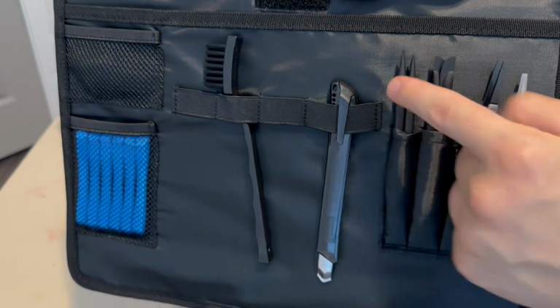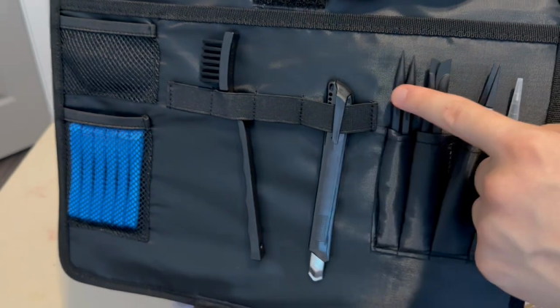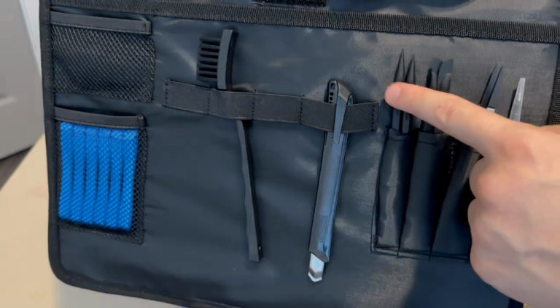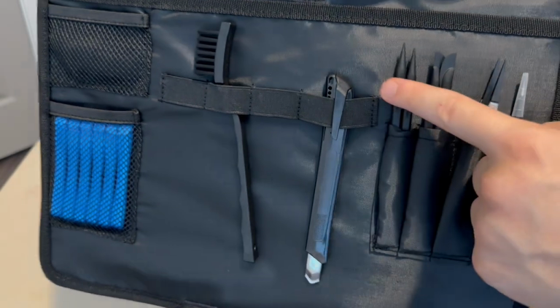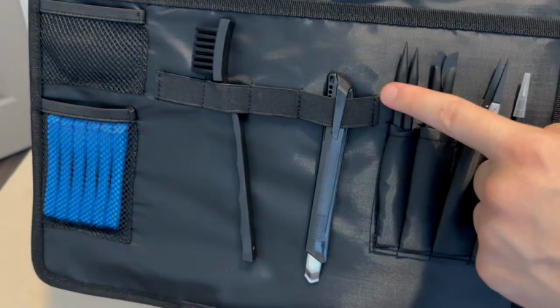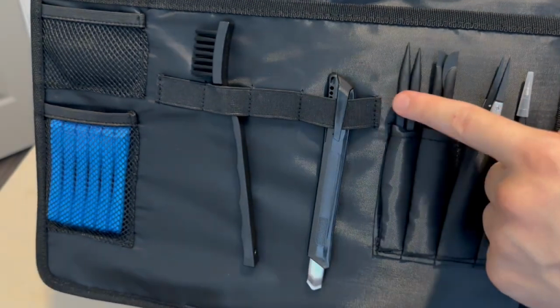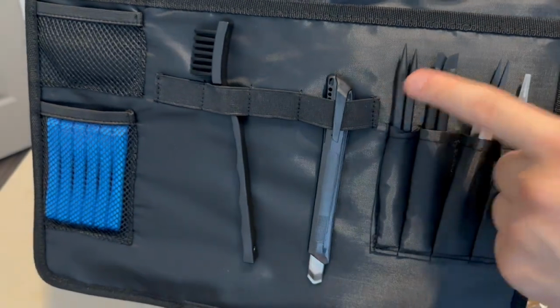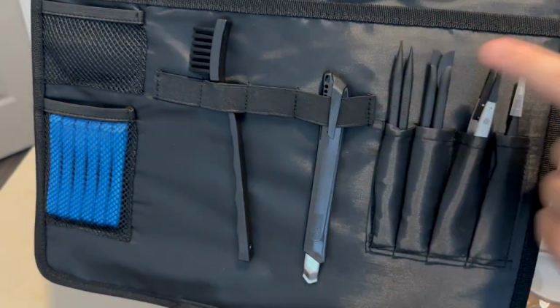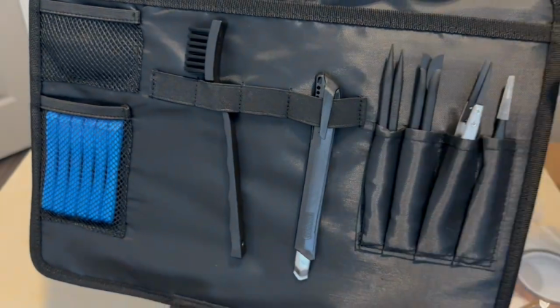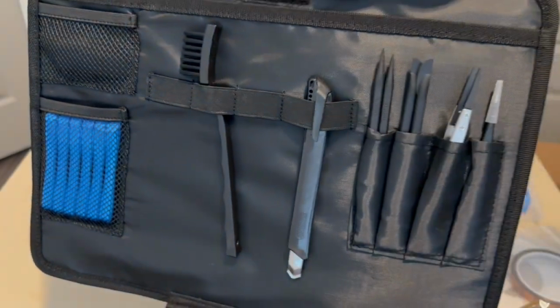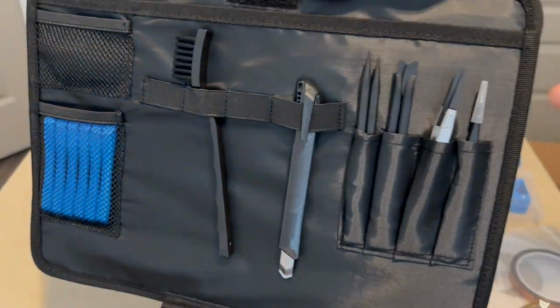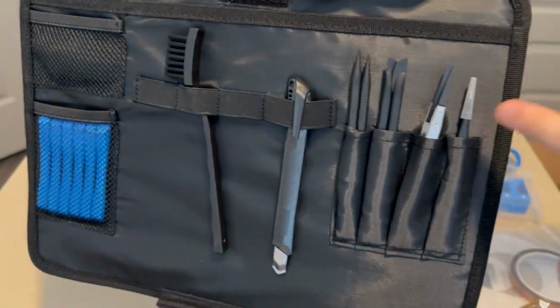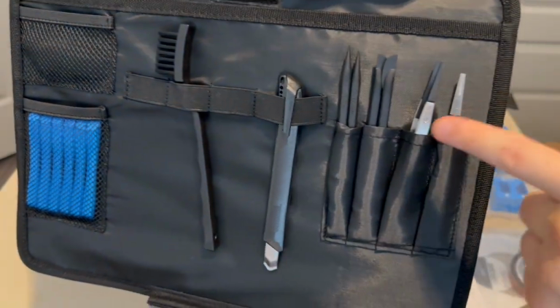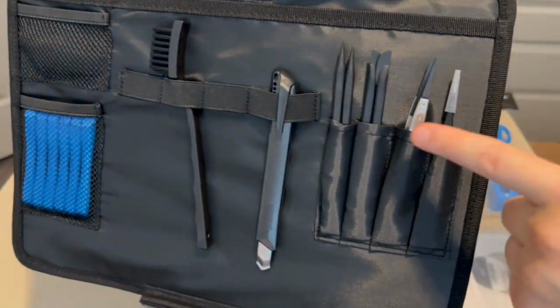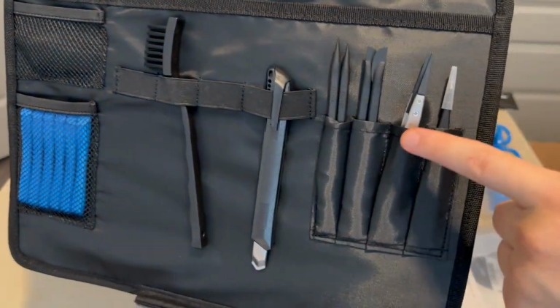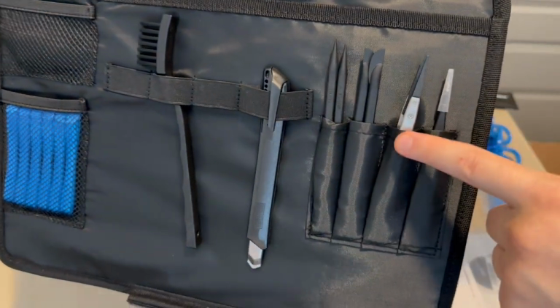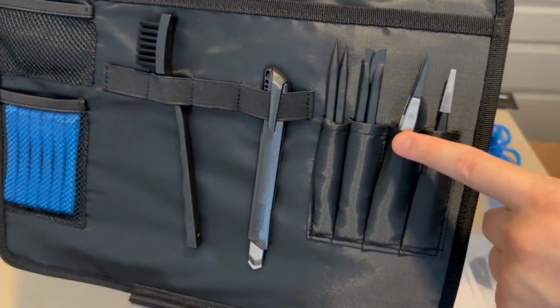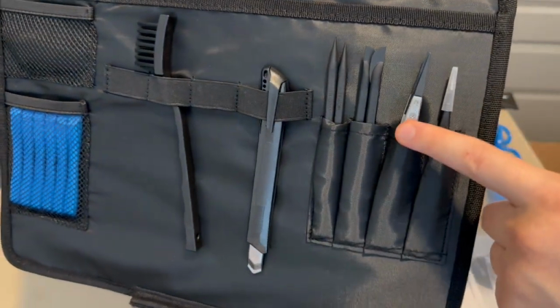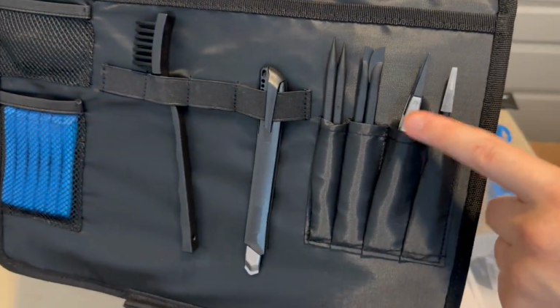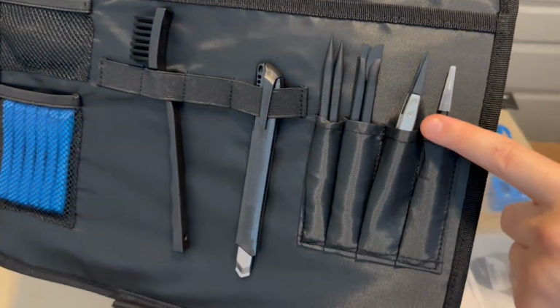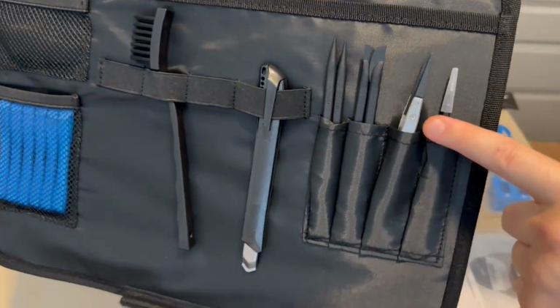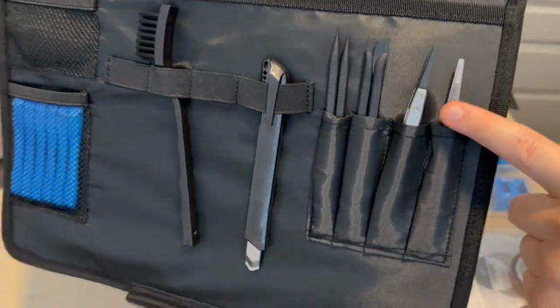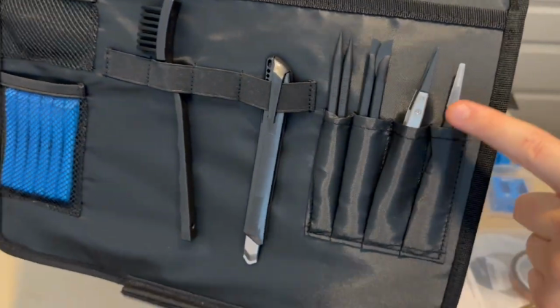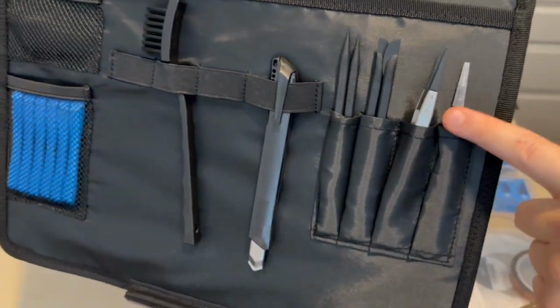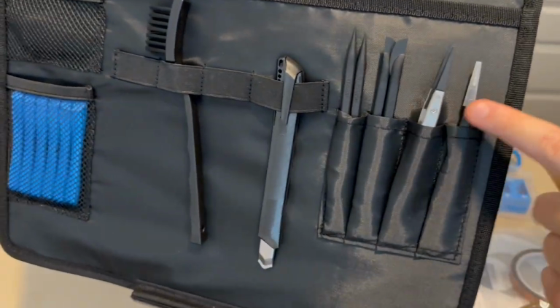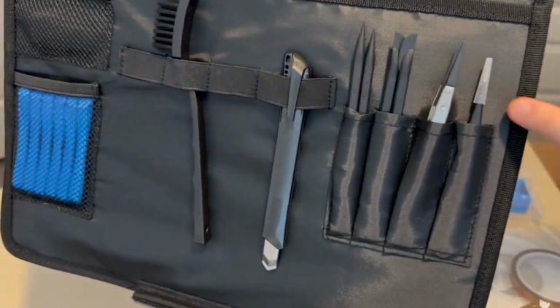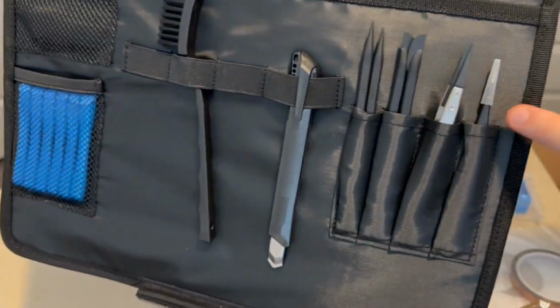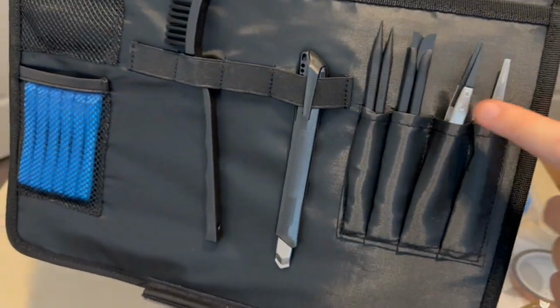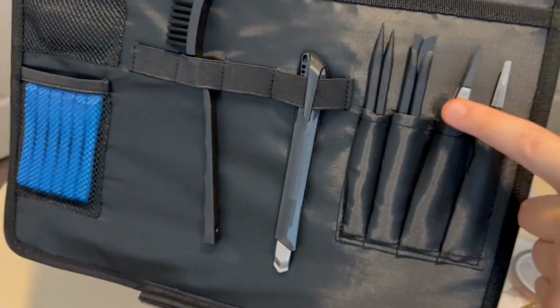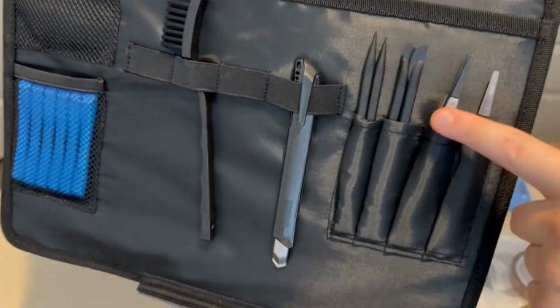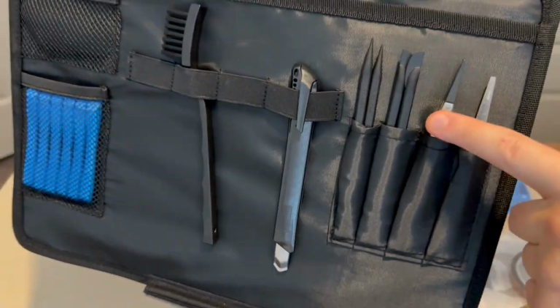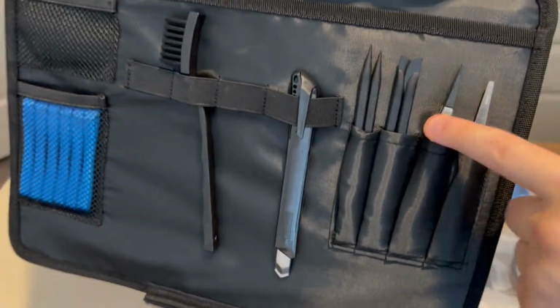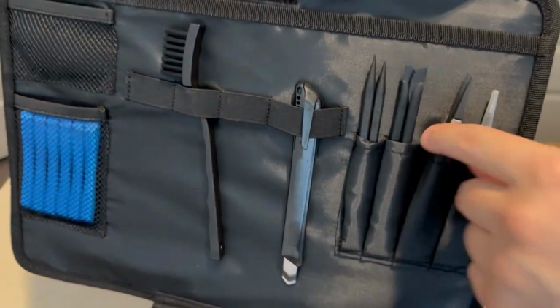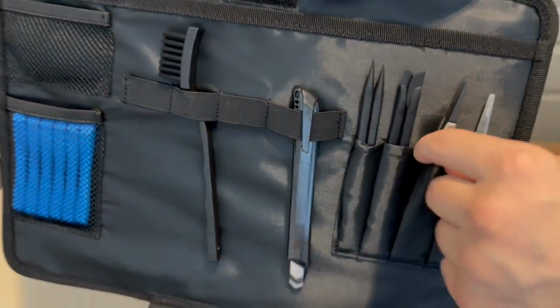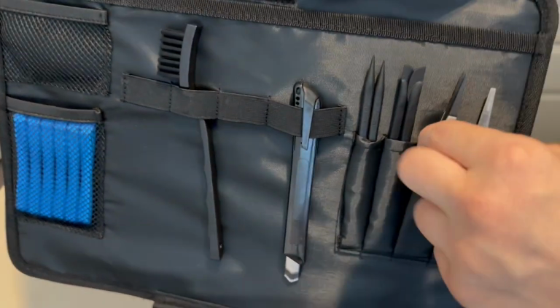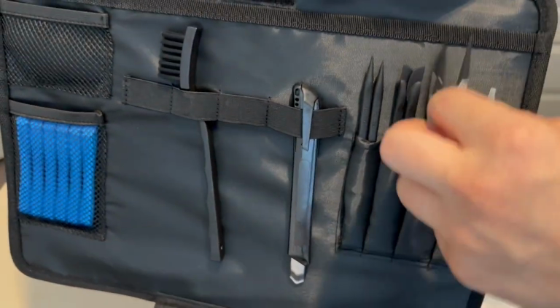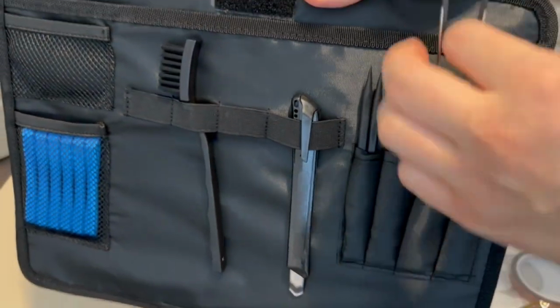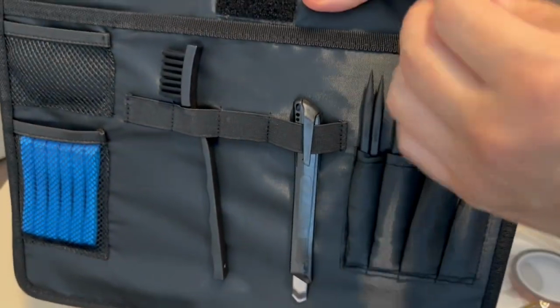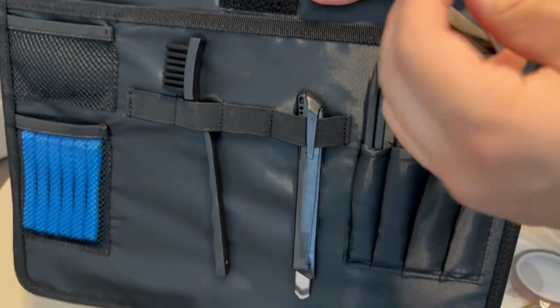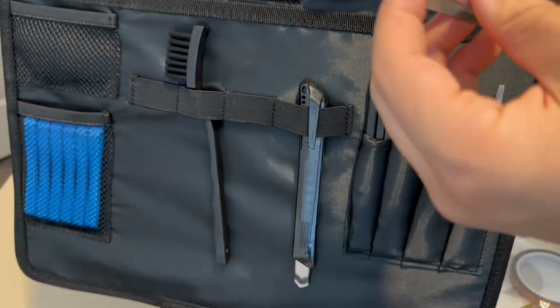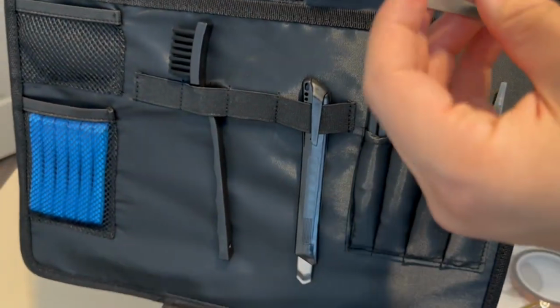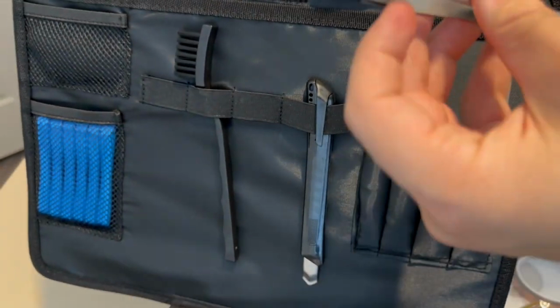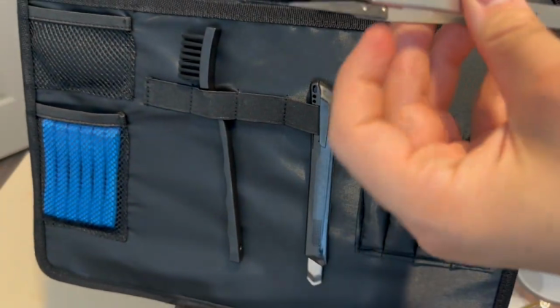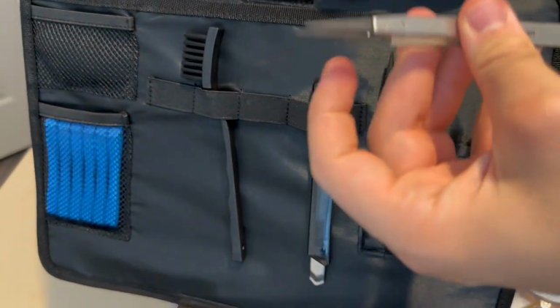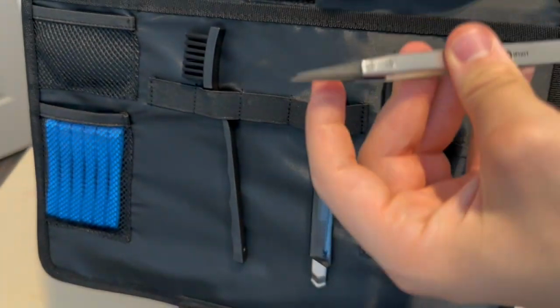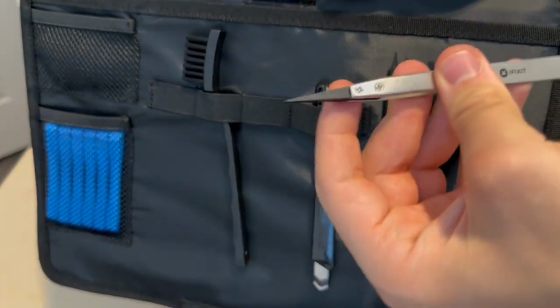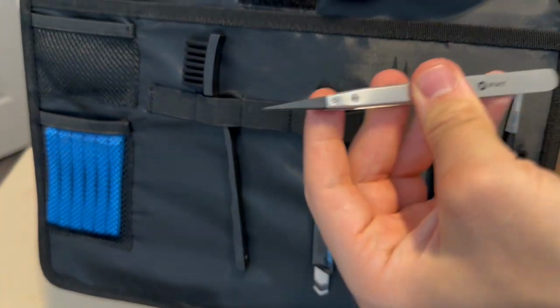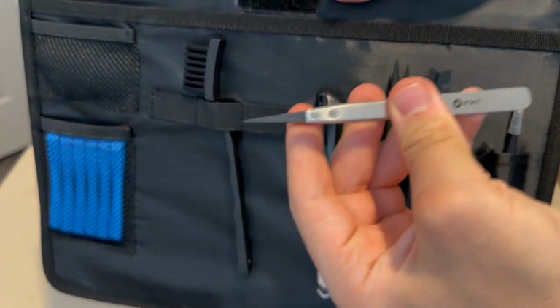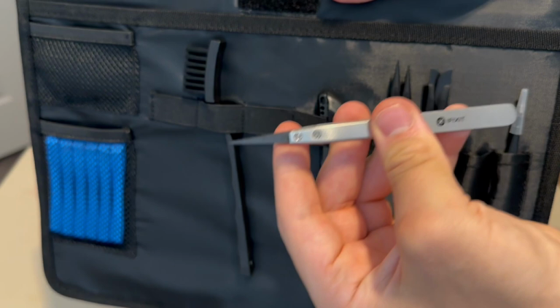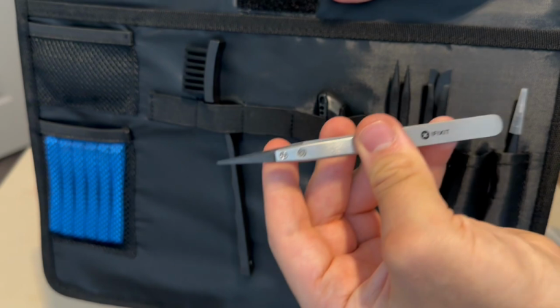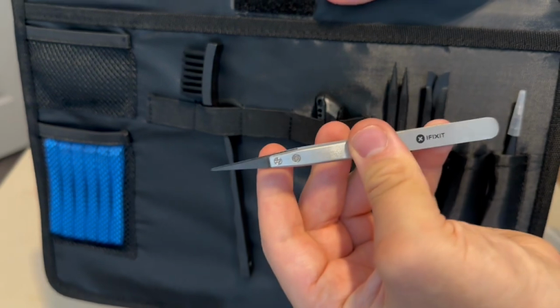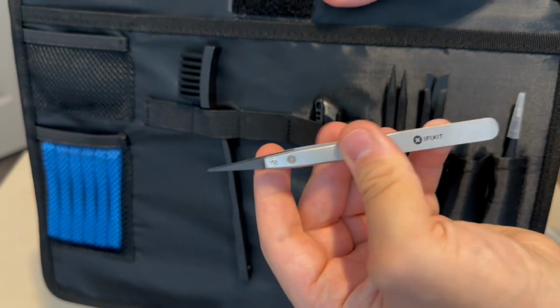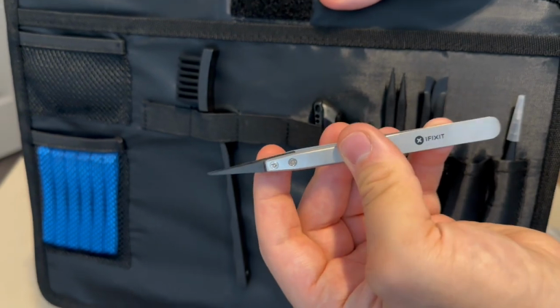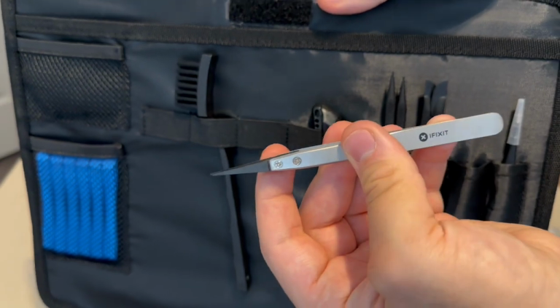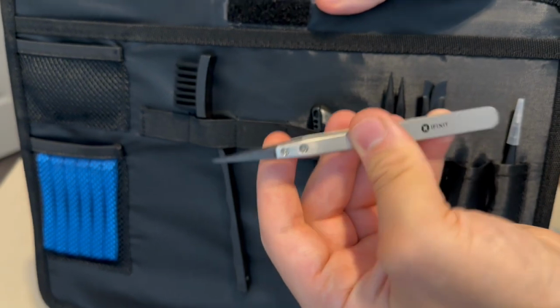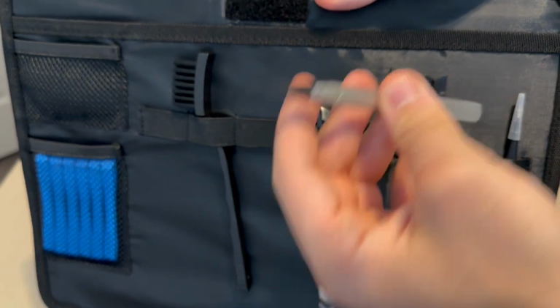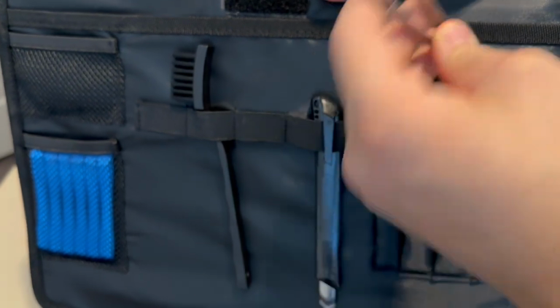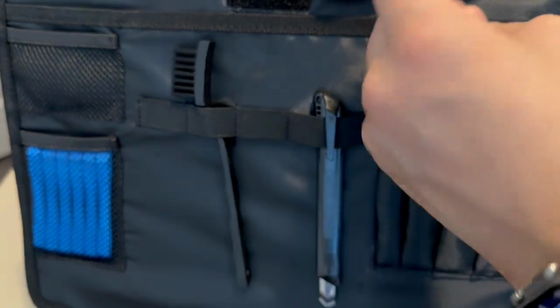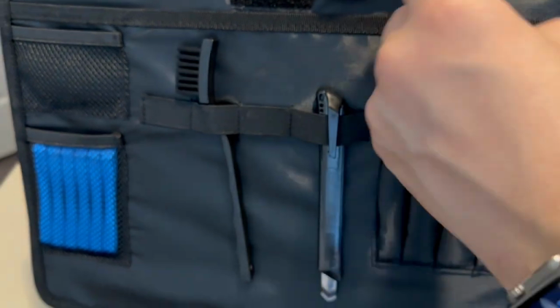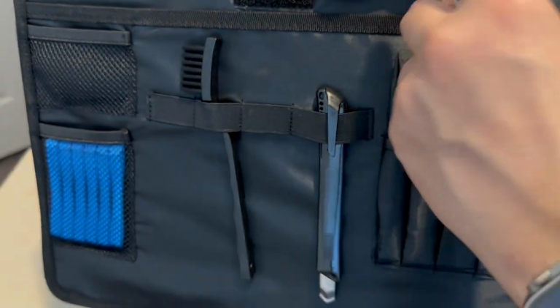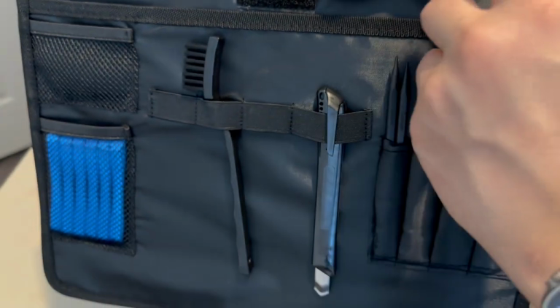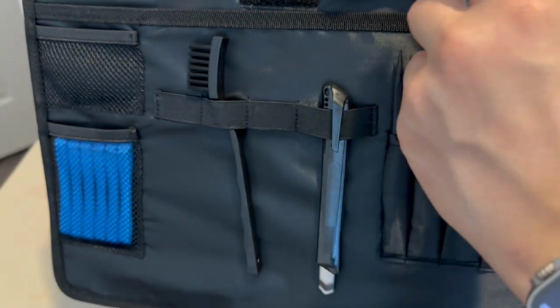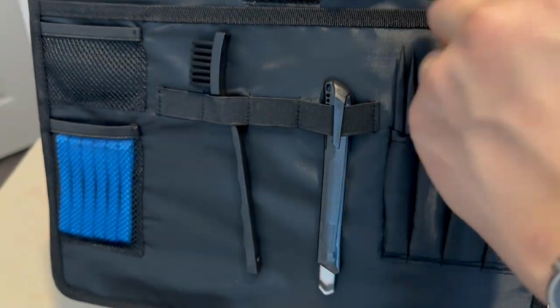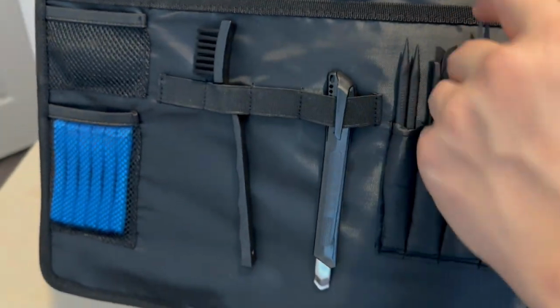We also get some spare spudgers — including a nice hook spudger for working in hard-to-reach places, and some normal spudgers. I already have a lot of these black ones. We also get metal tweezers with the iFixit logo on them.